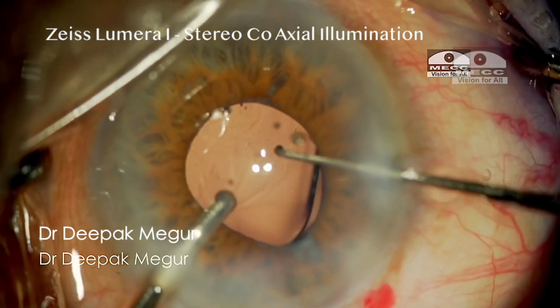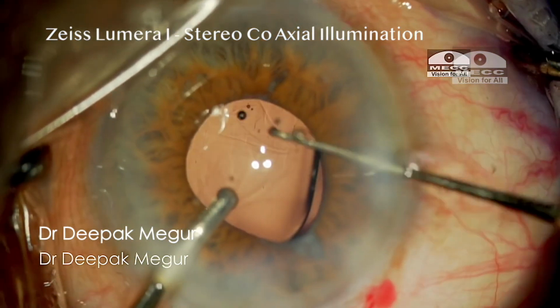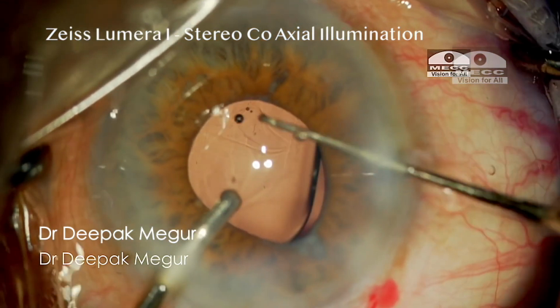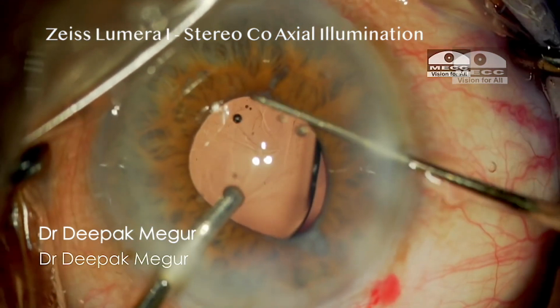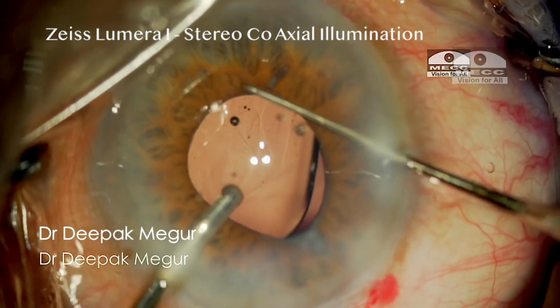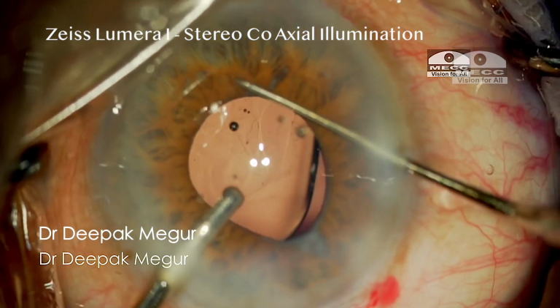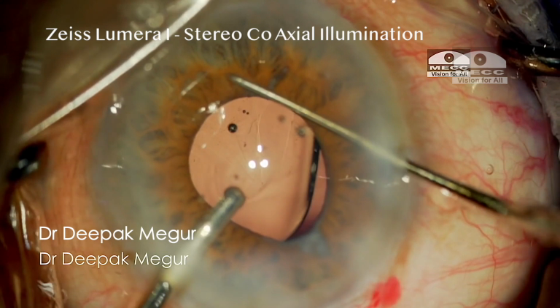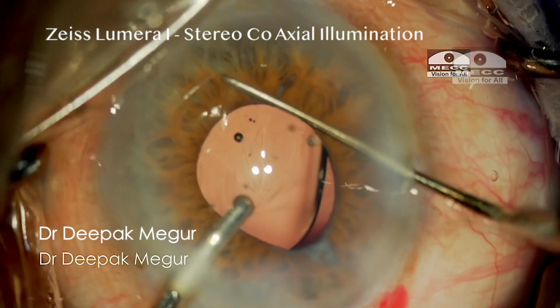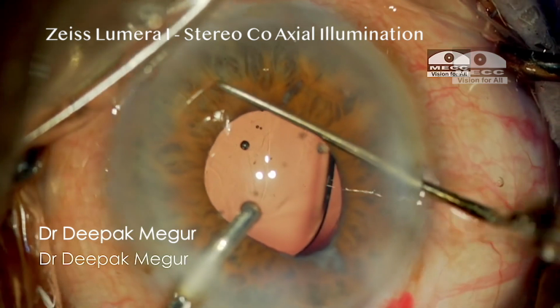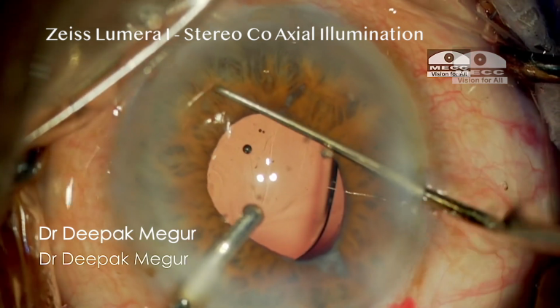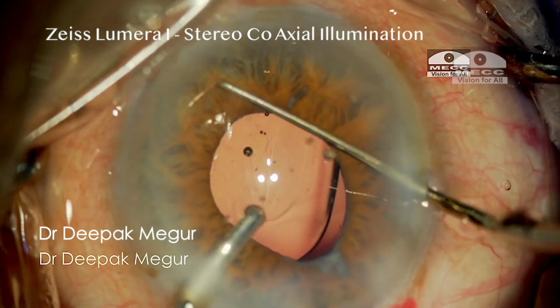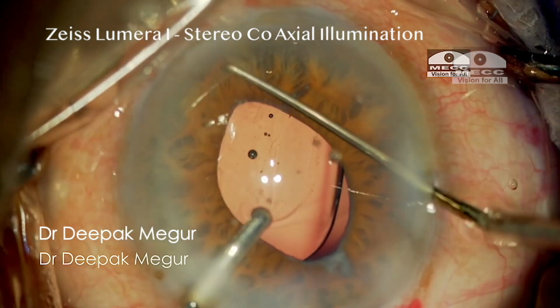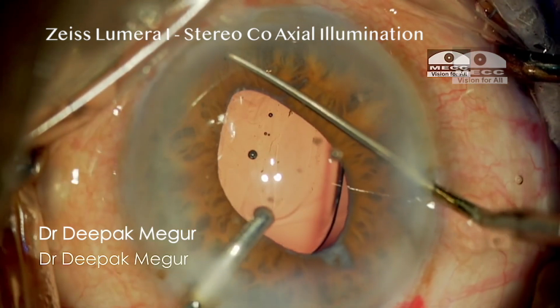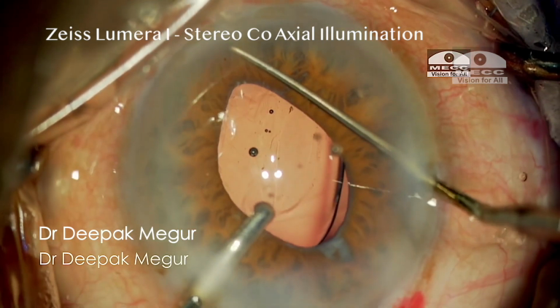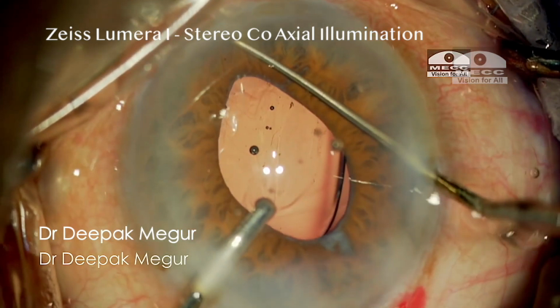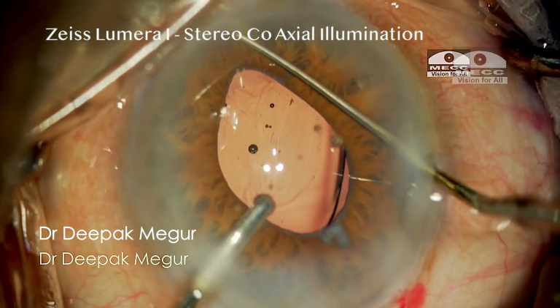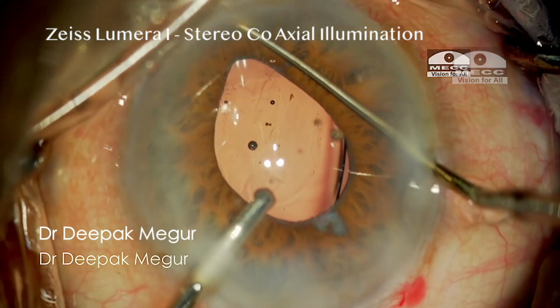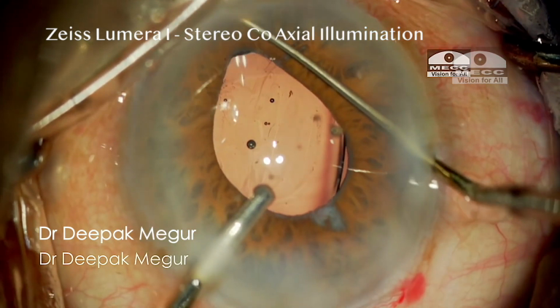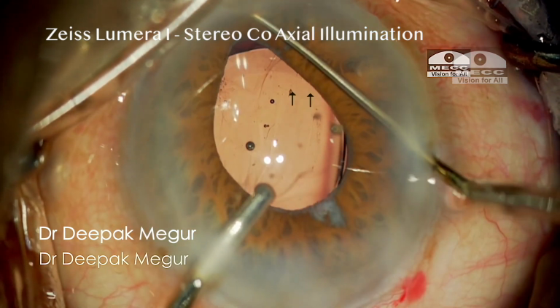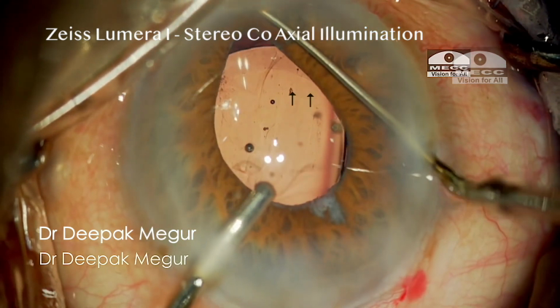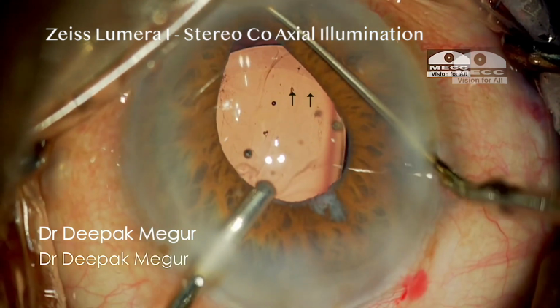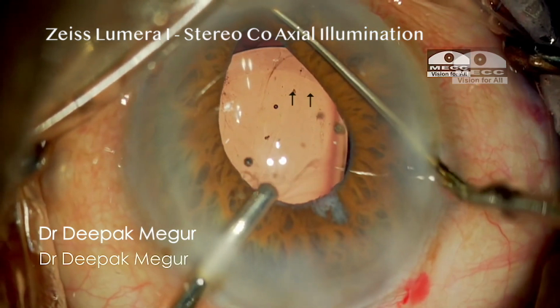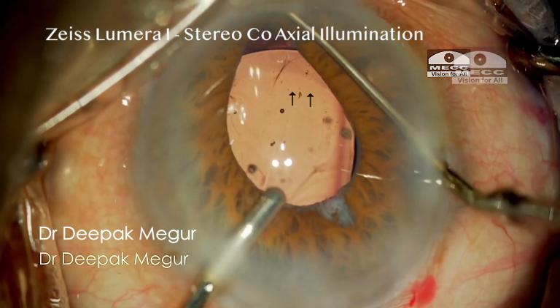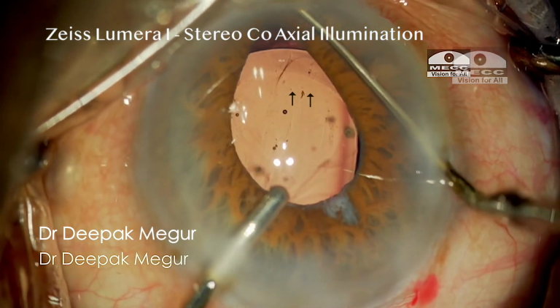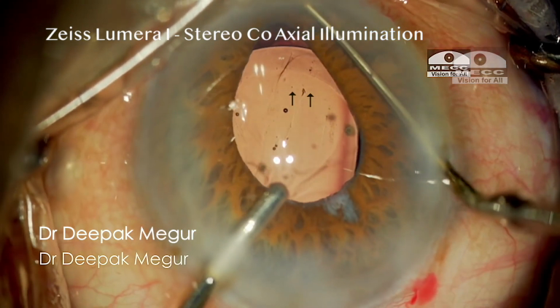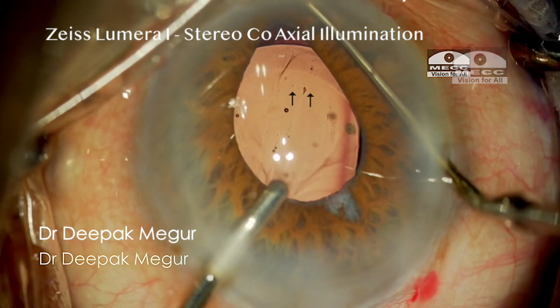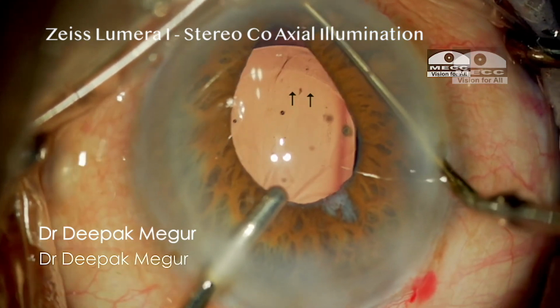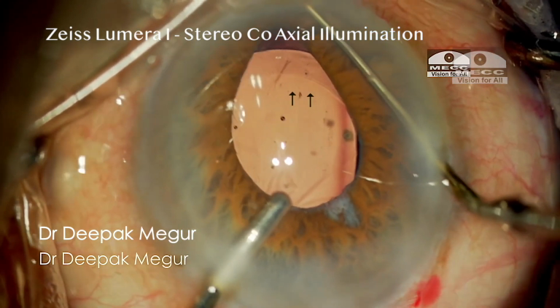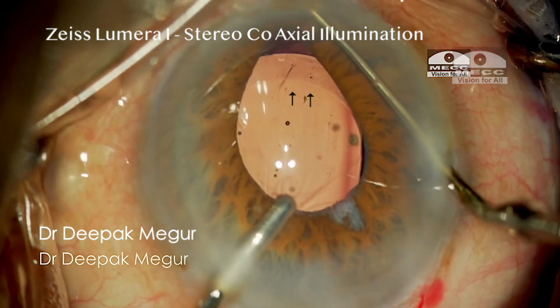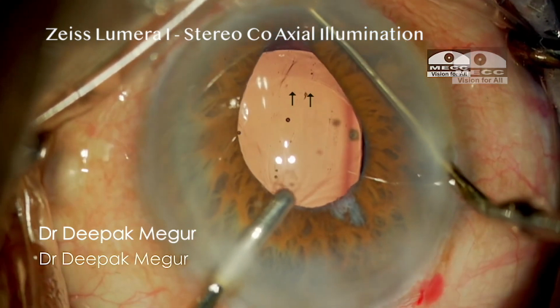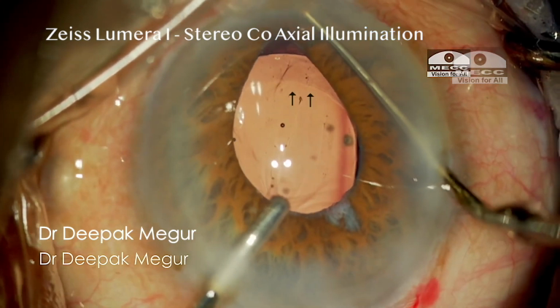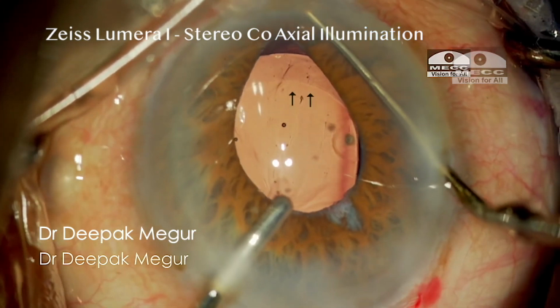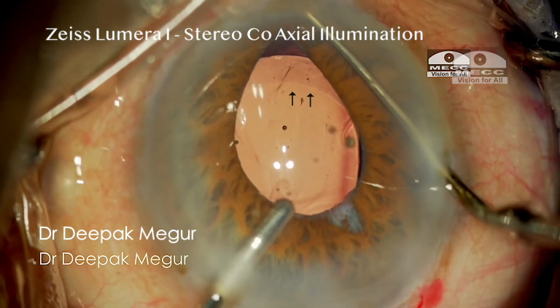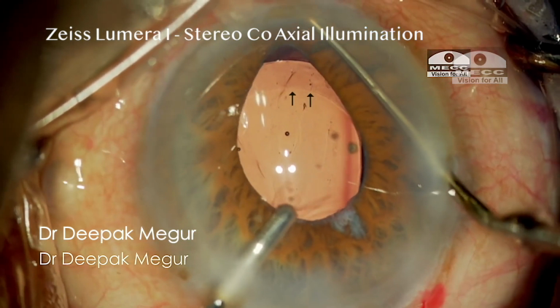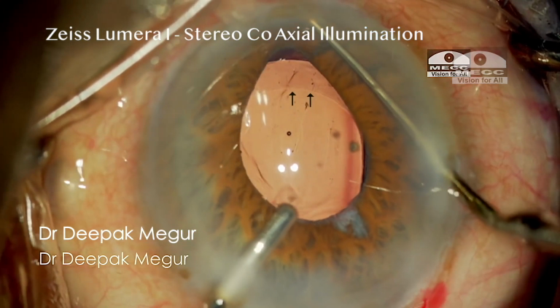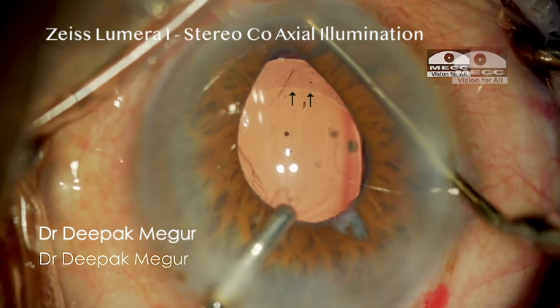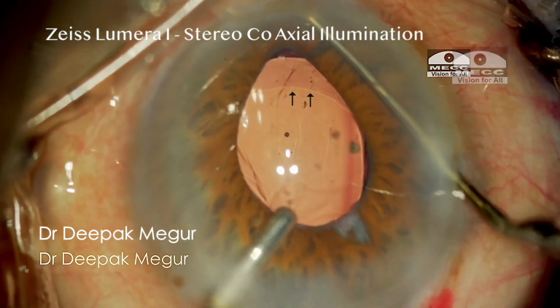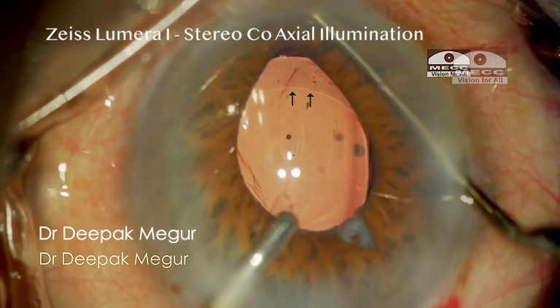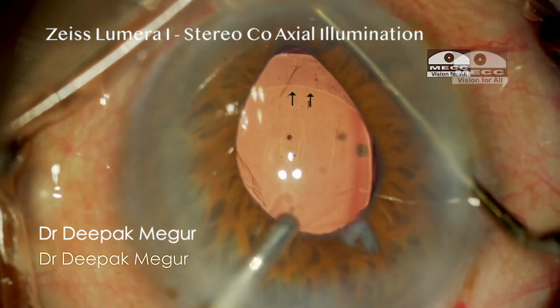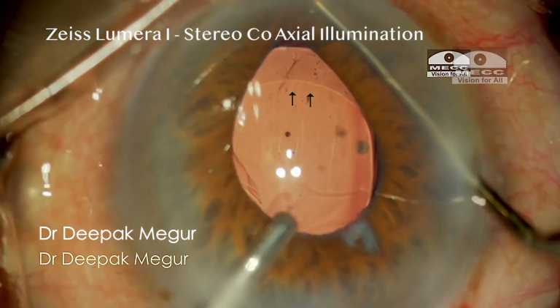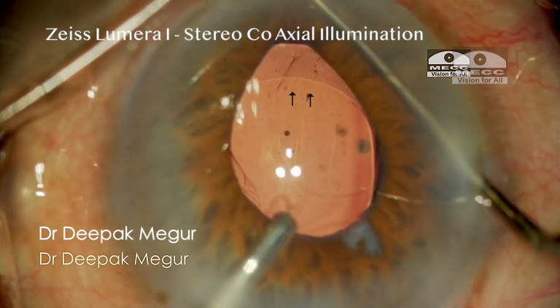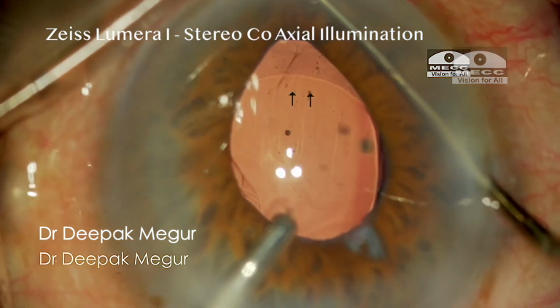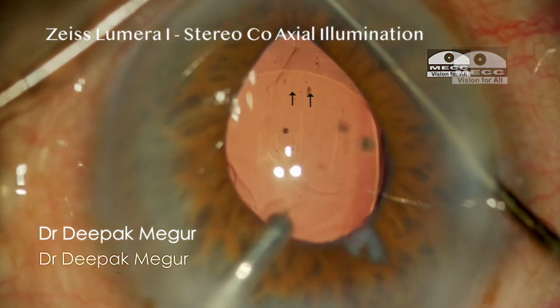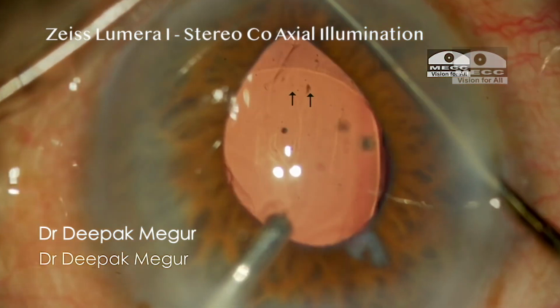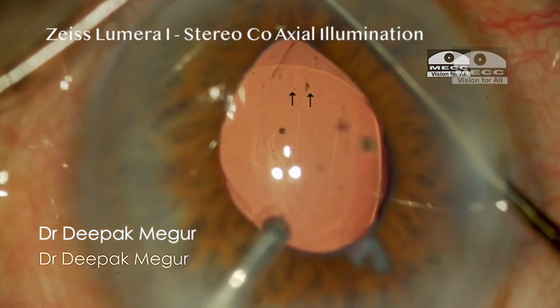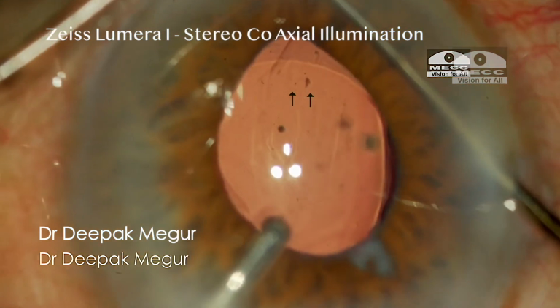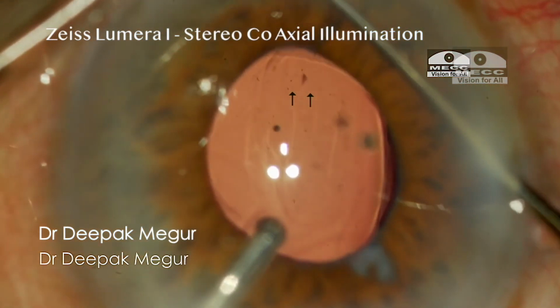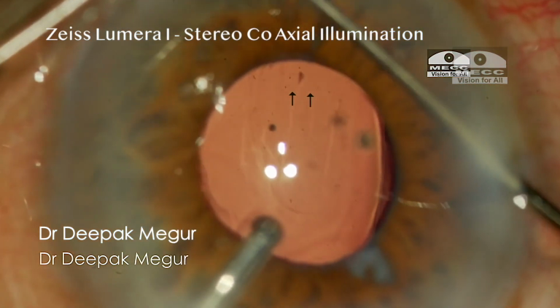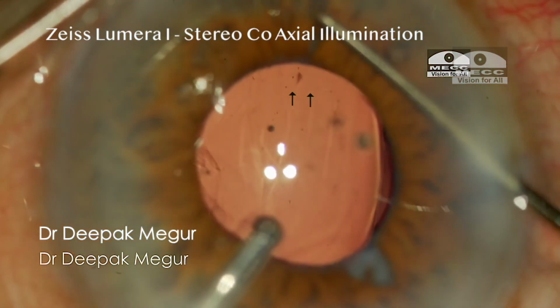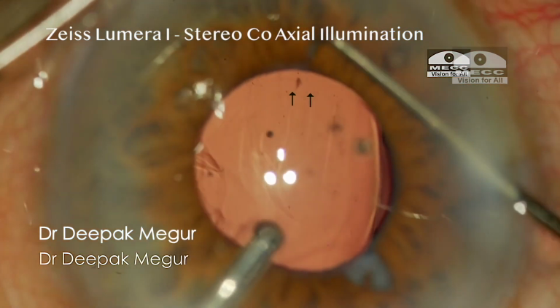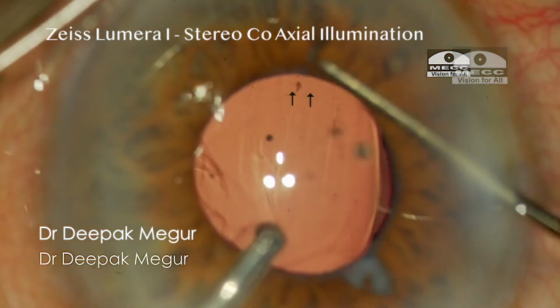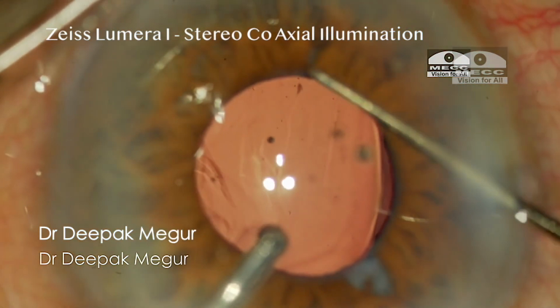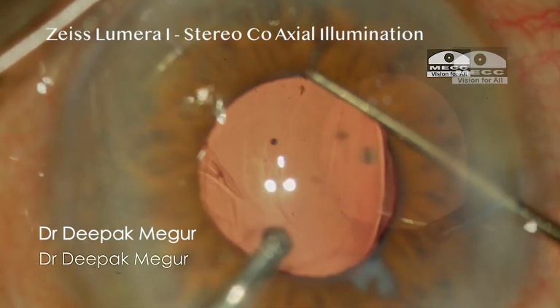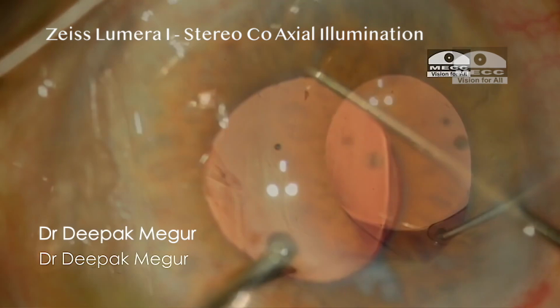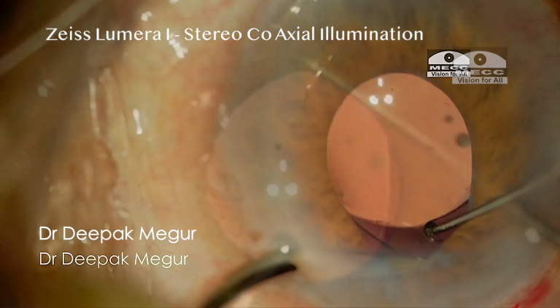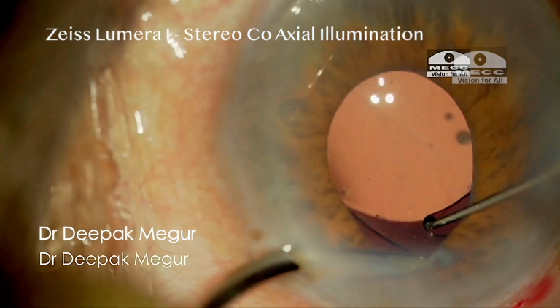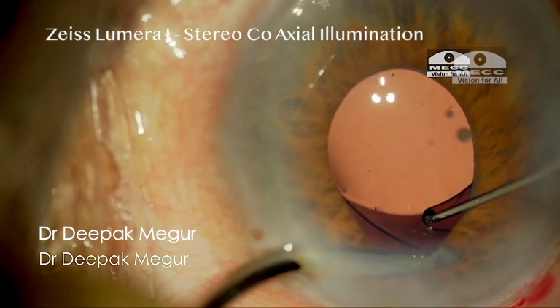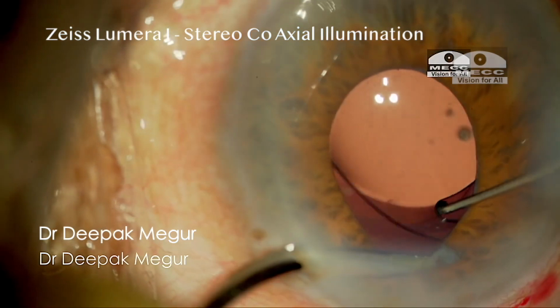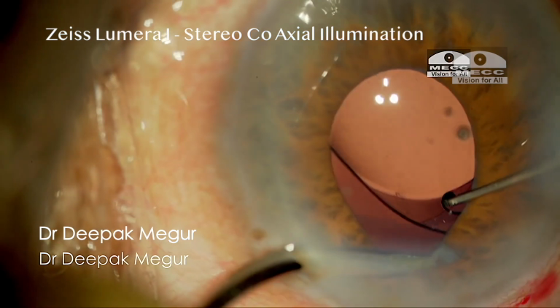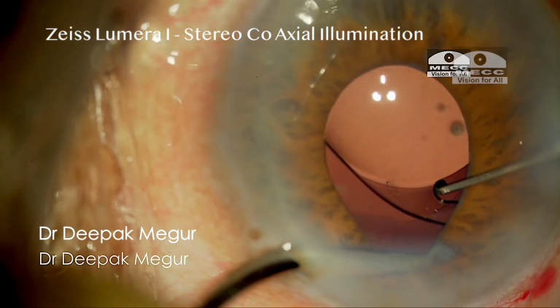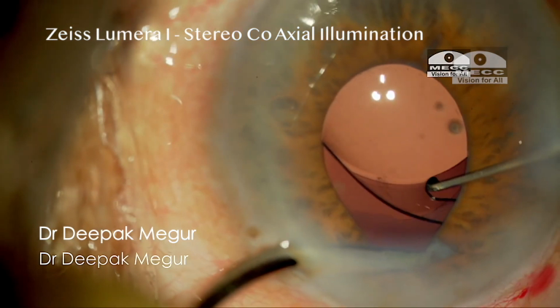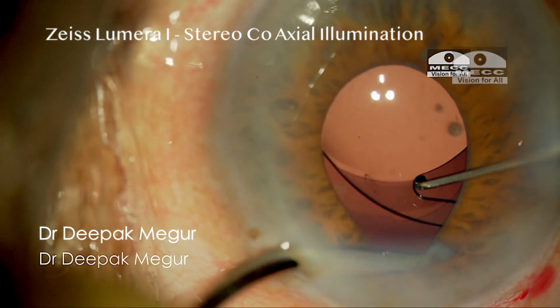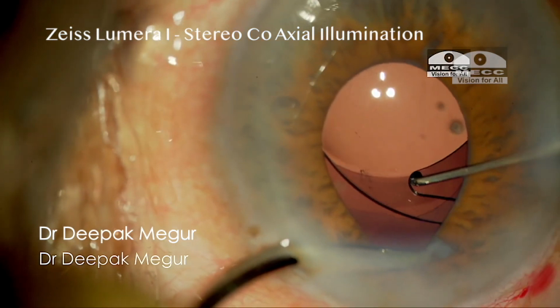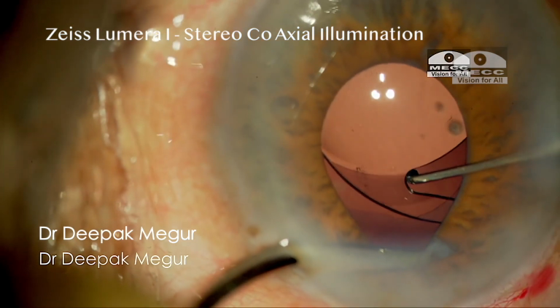The only downside of these microscopes is the cost, which makes them unaffordable for a large number of surgeons.